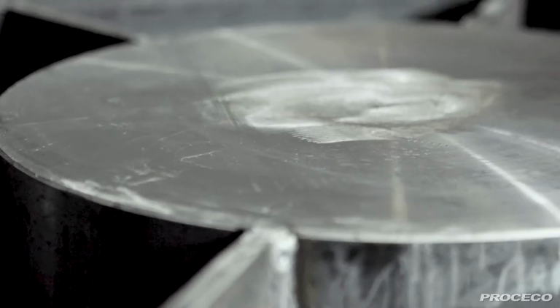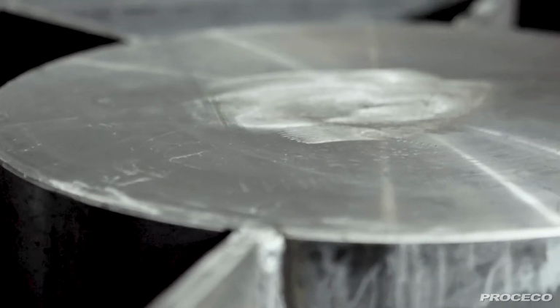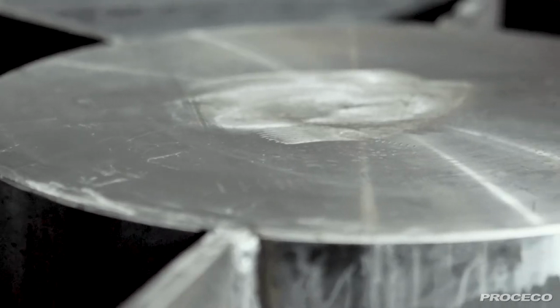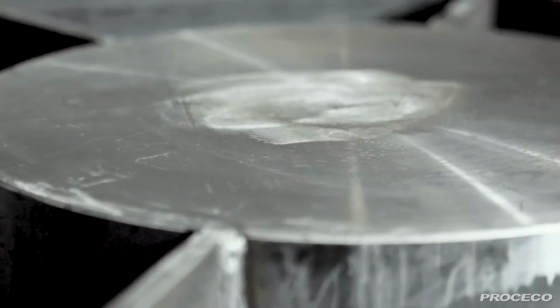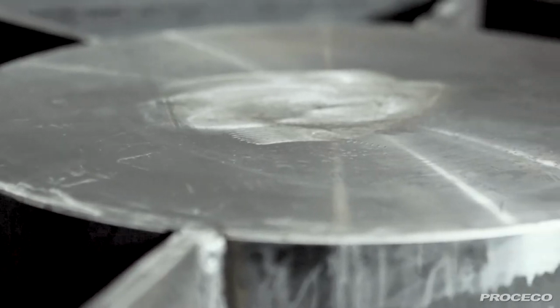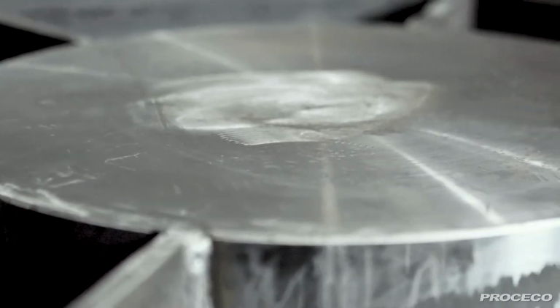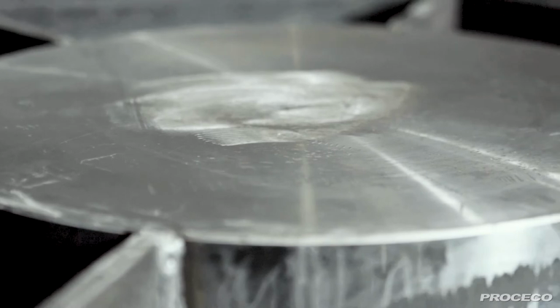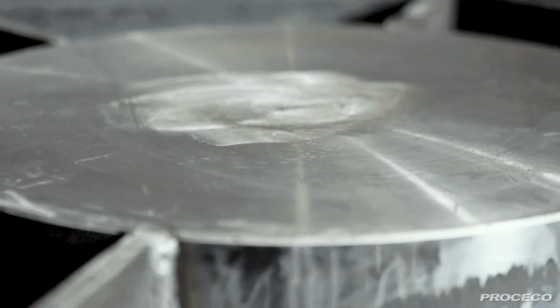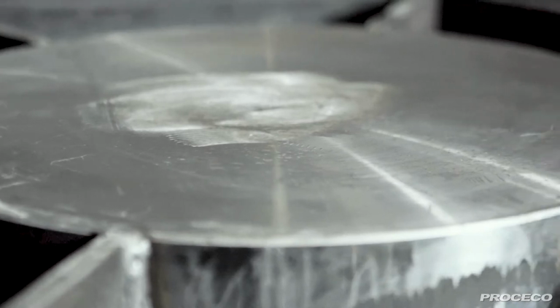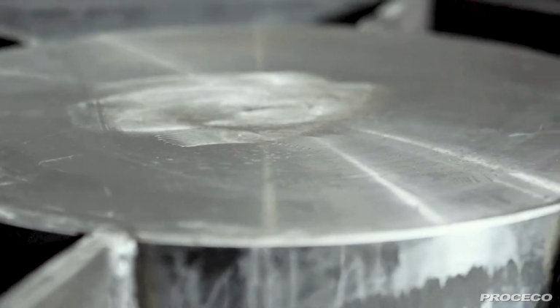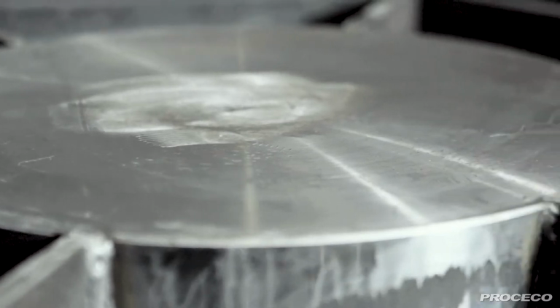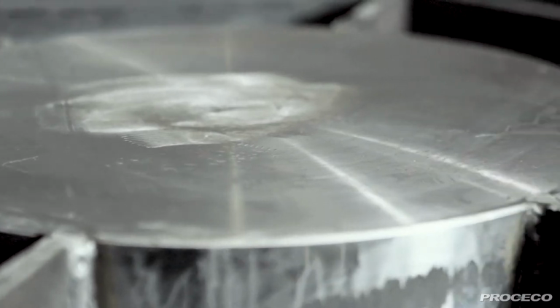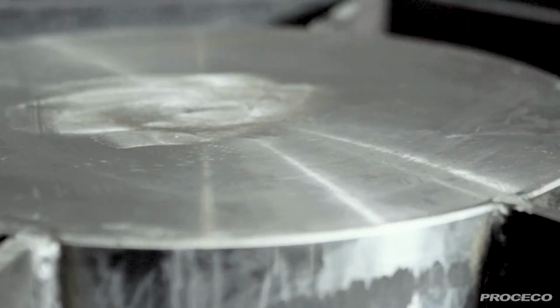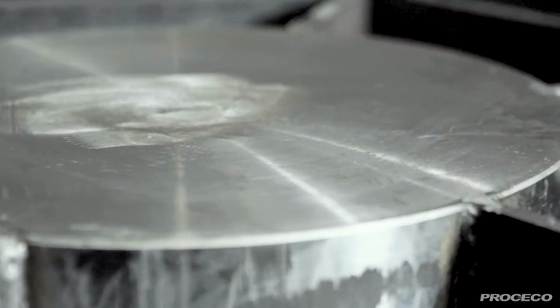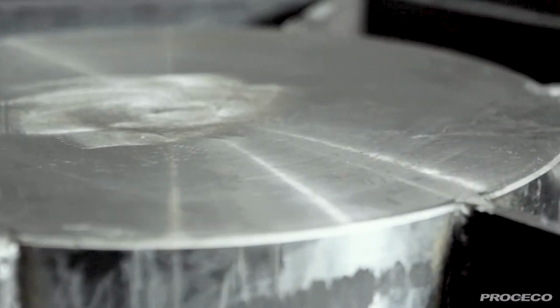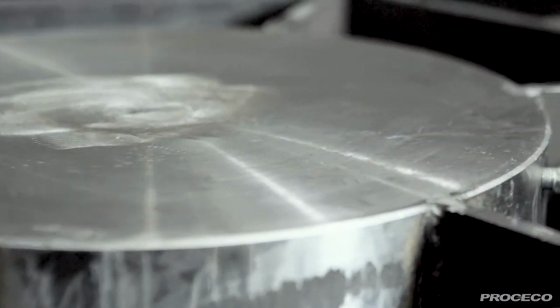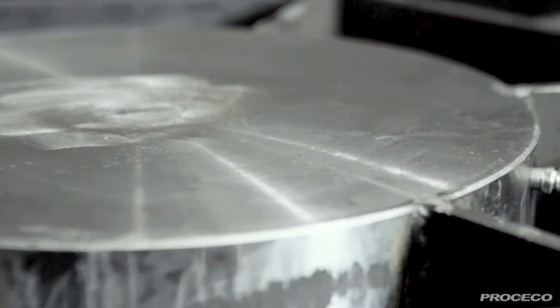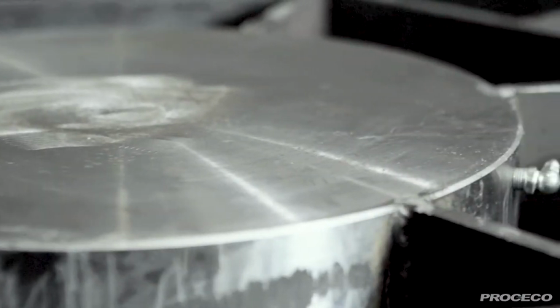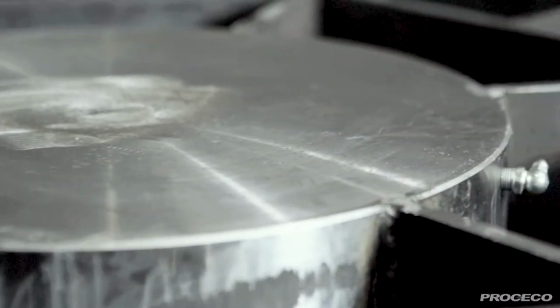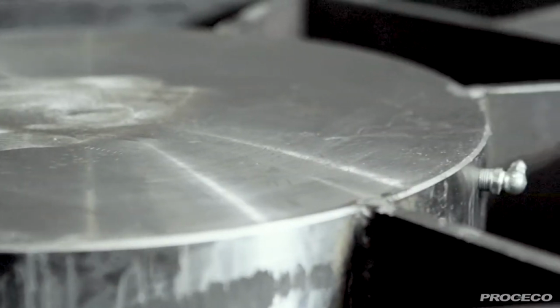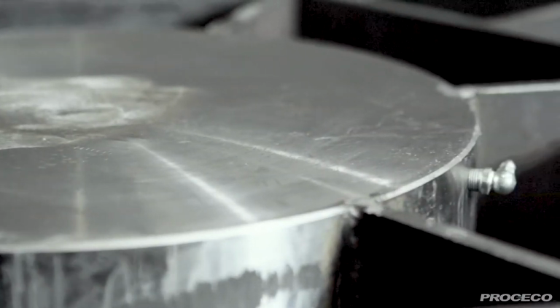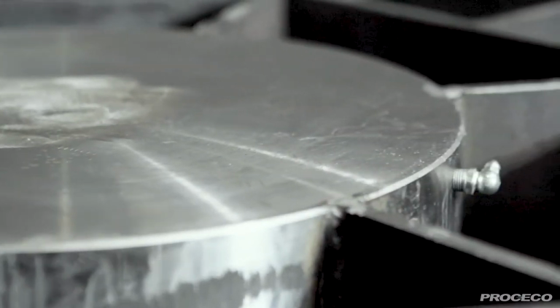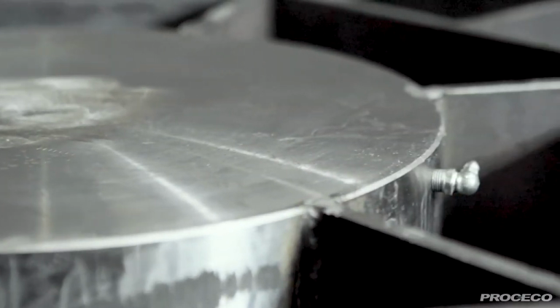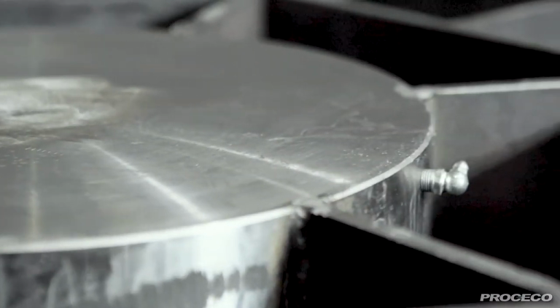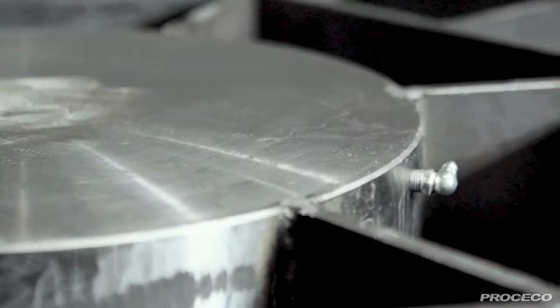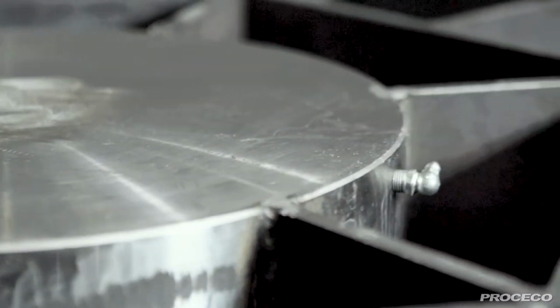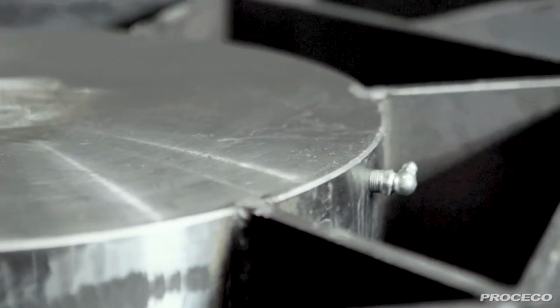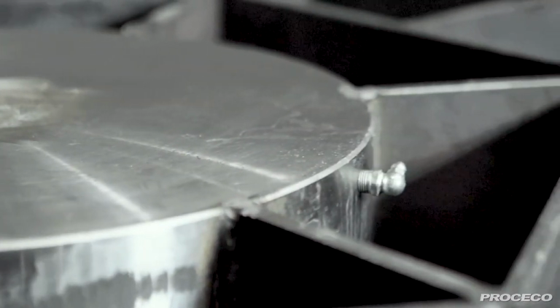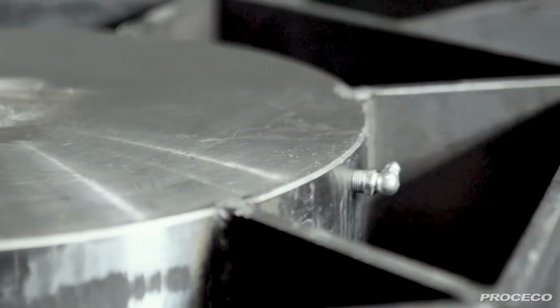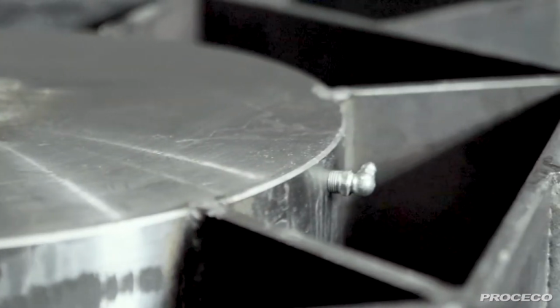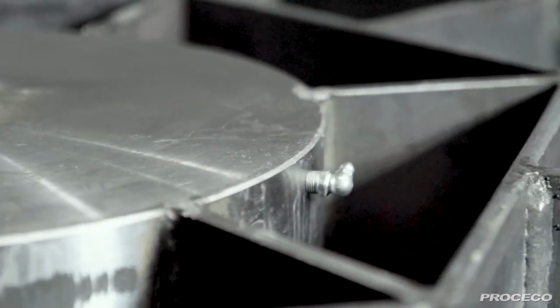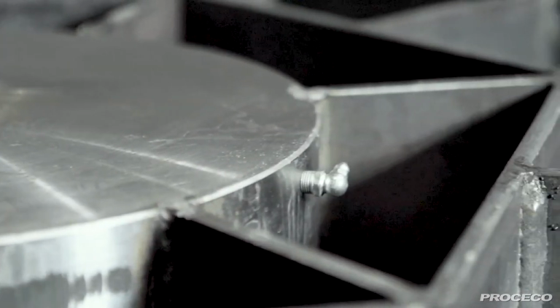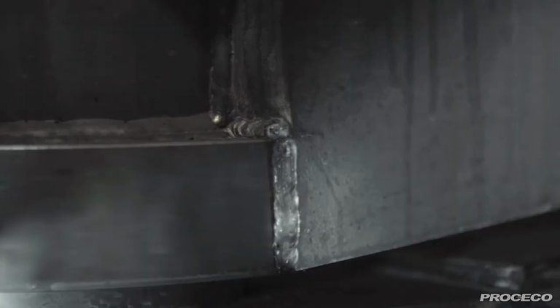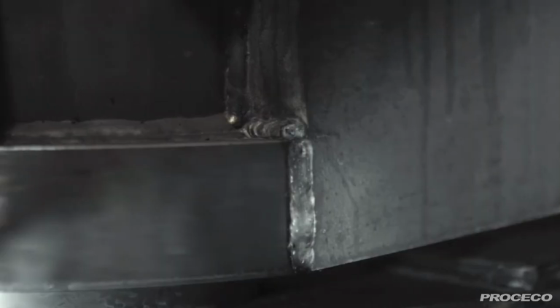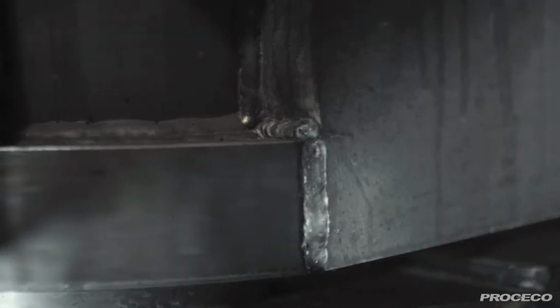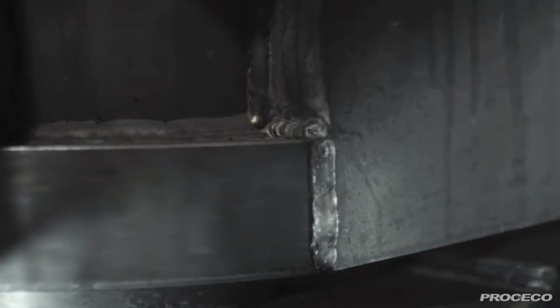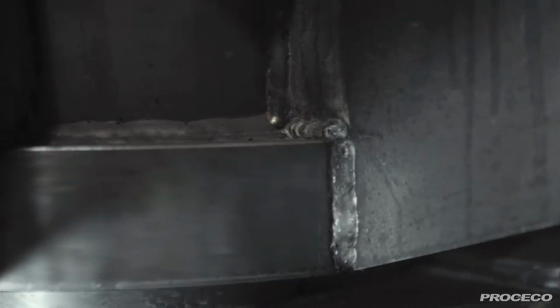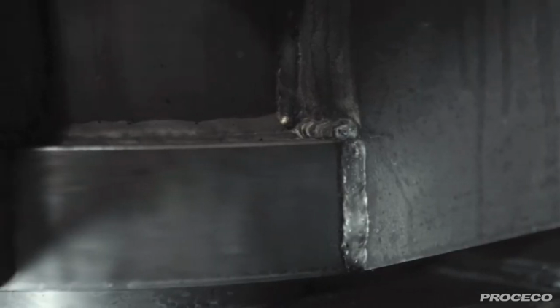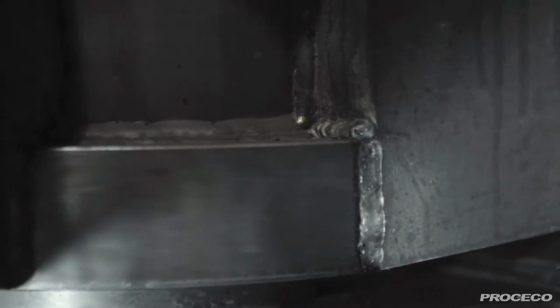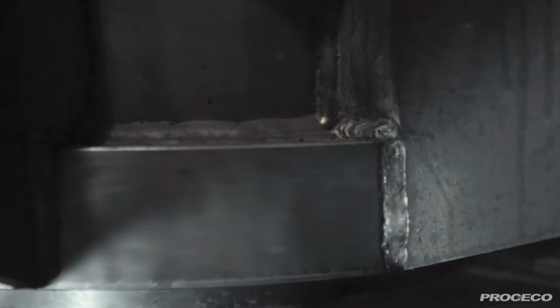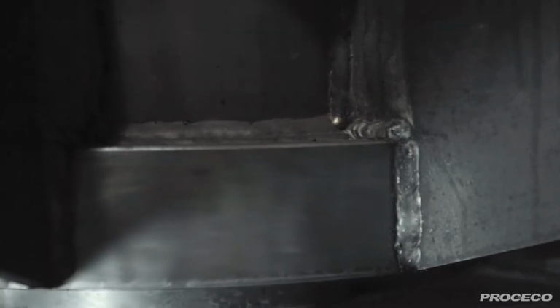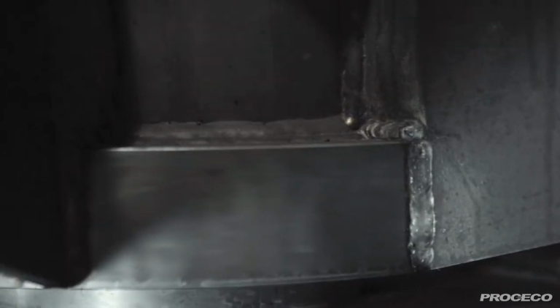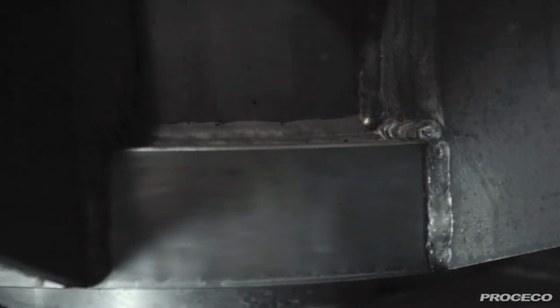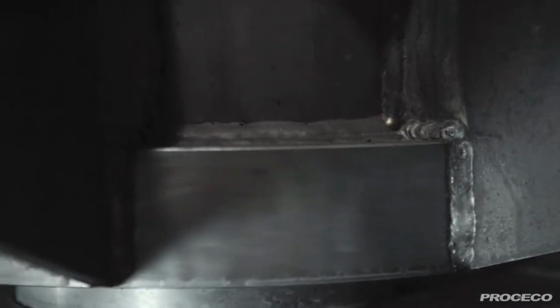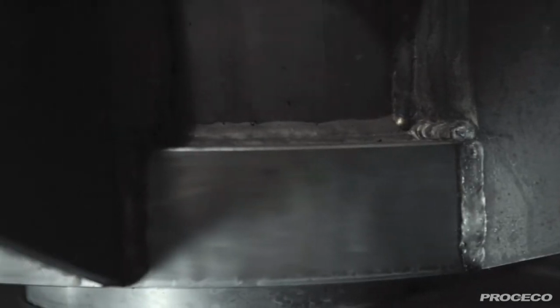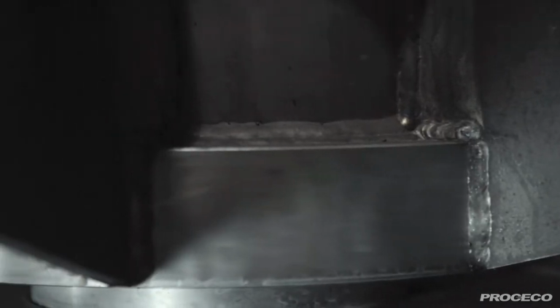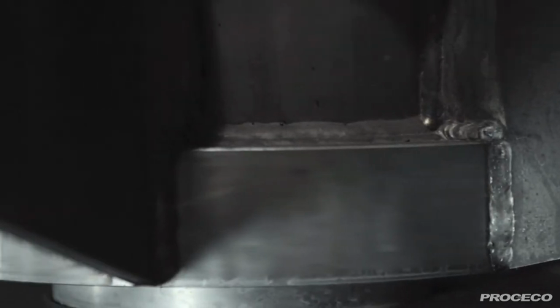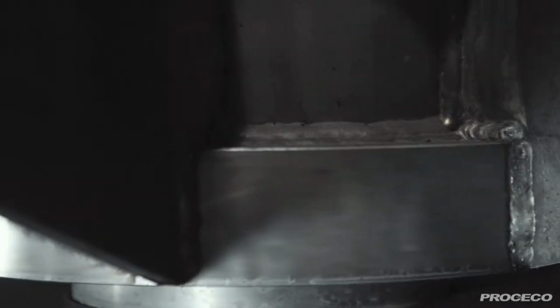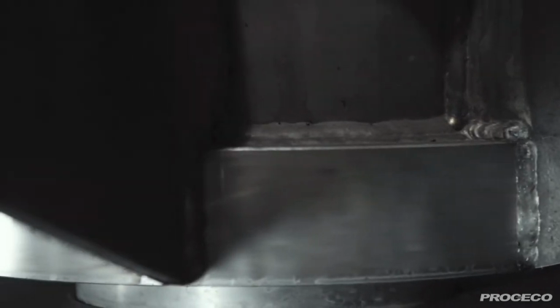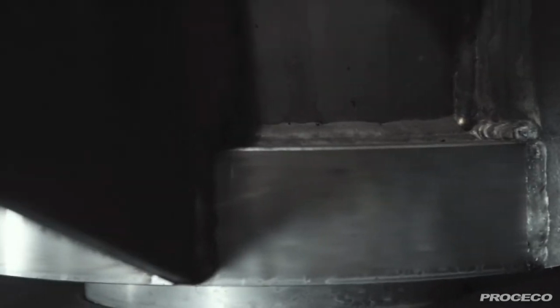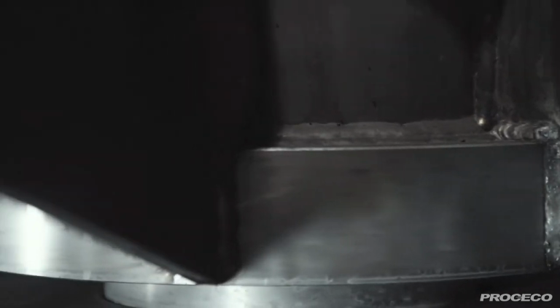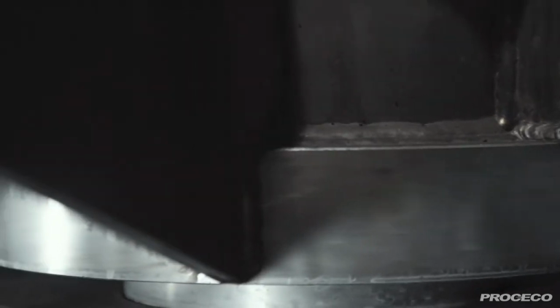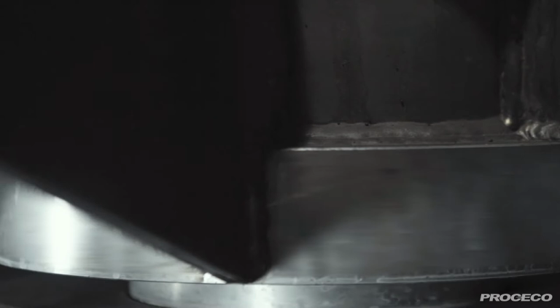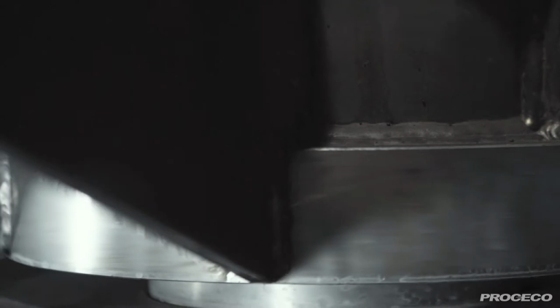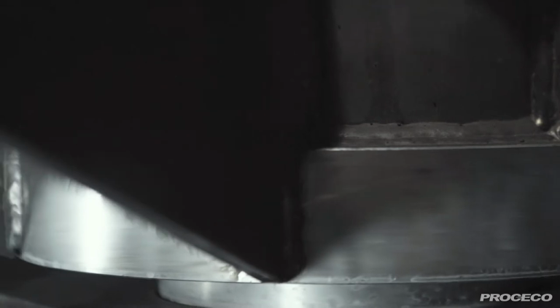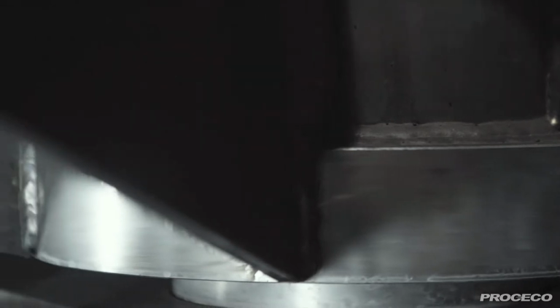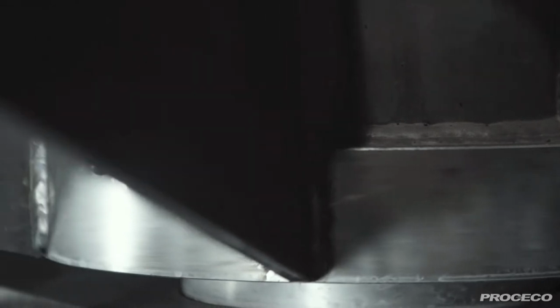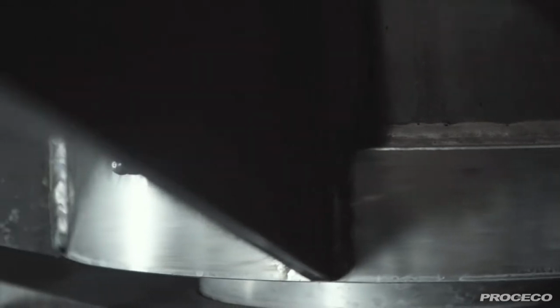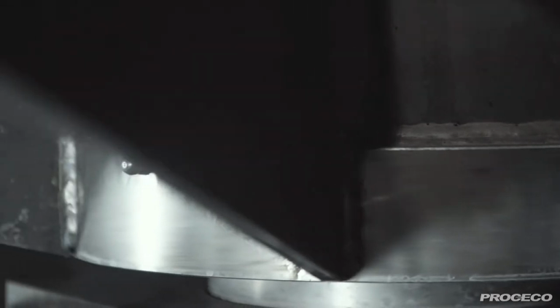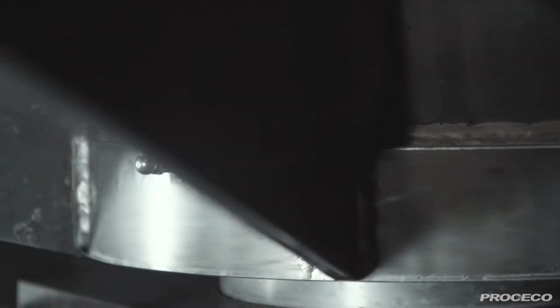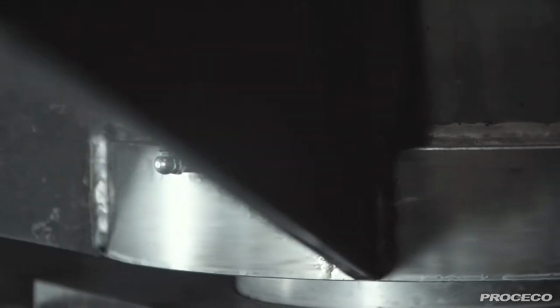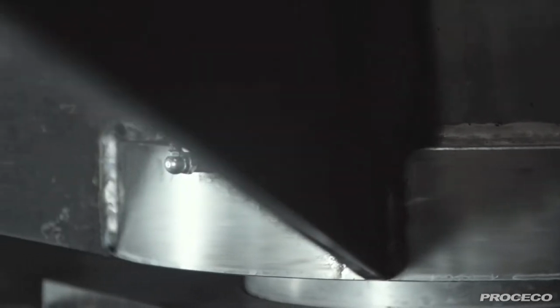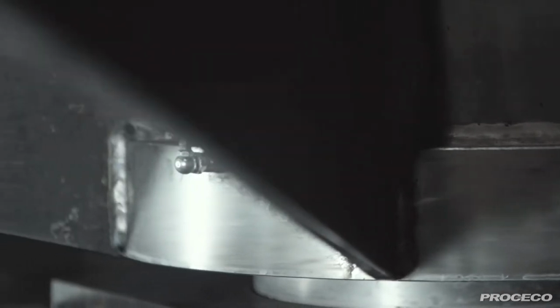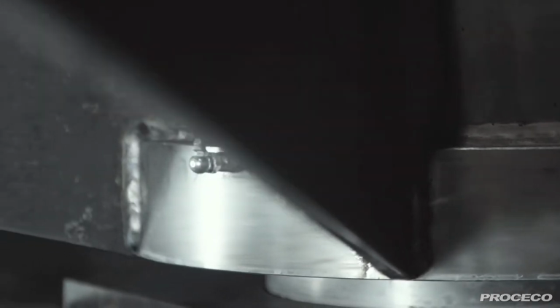For maximum uptime, the turntable features integrated grease fittings for periodic bearing lubrication without the need to dismantle the turntable.